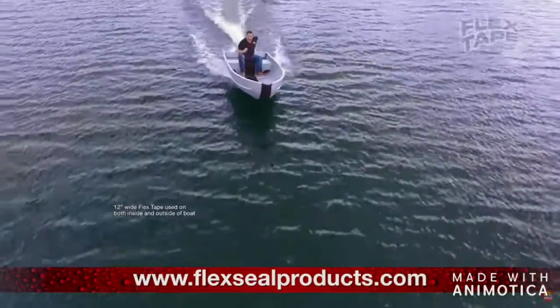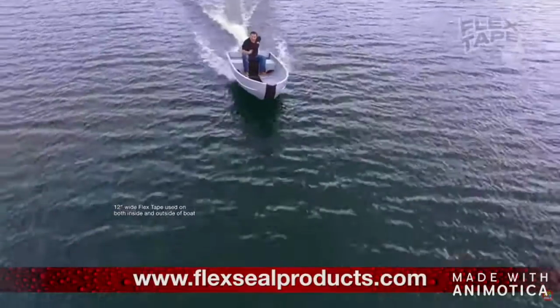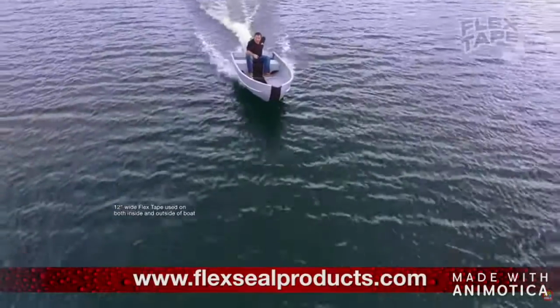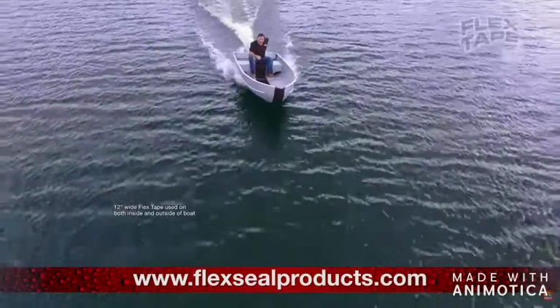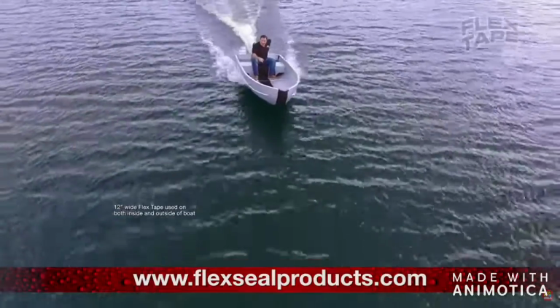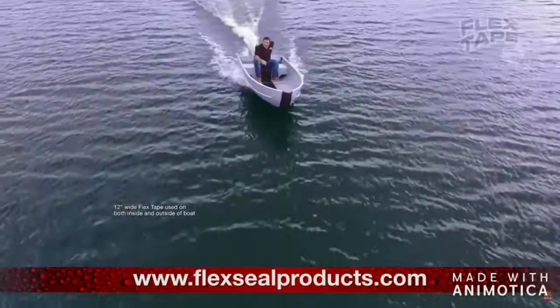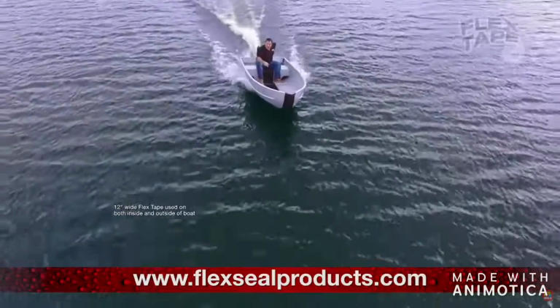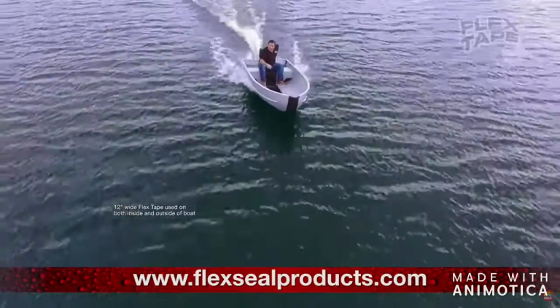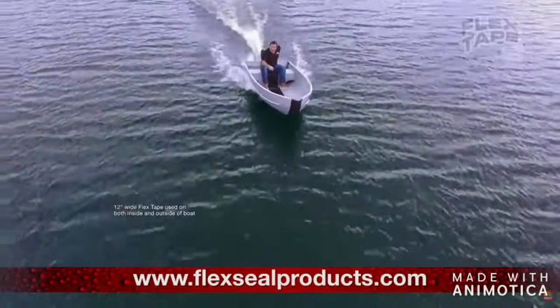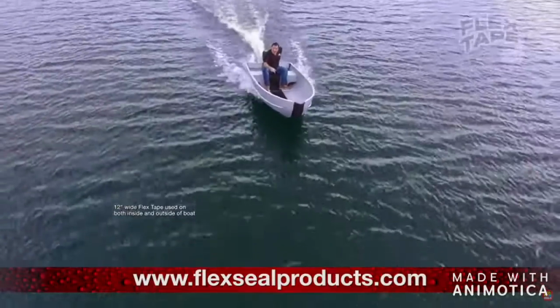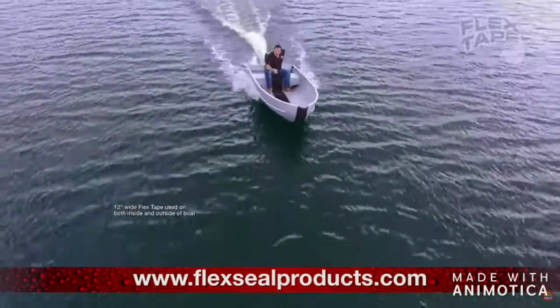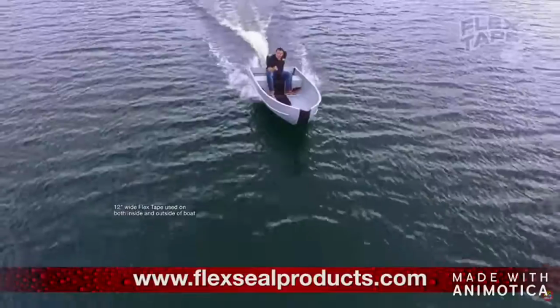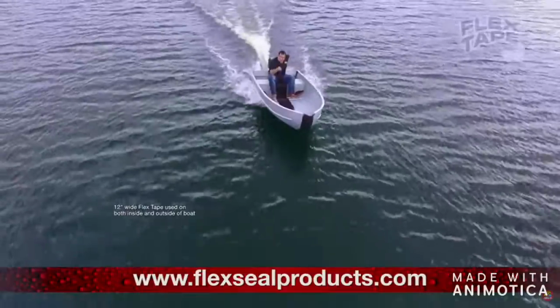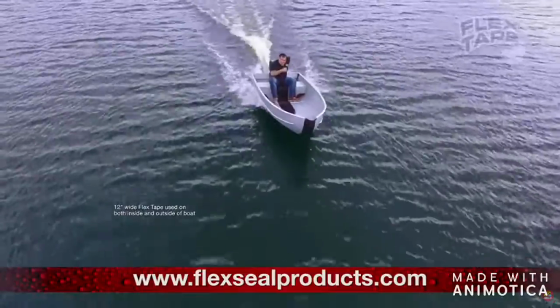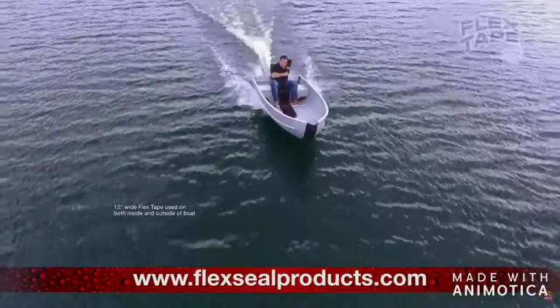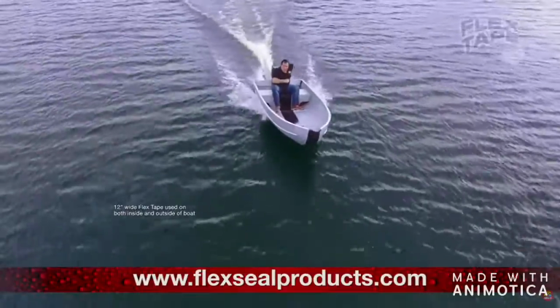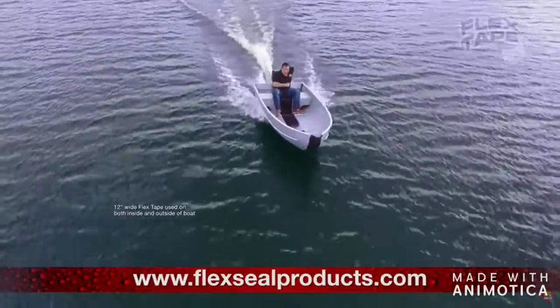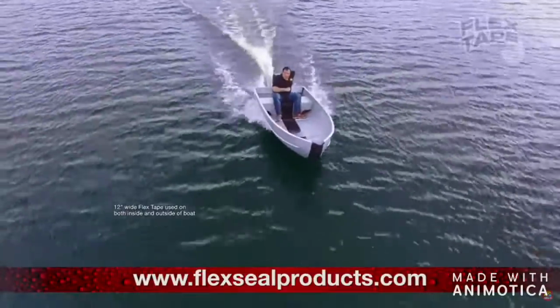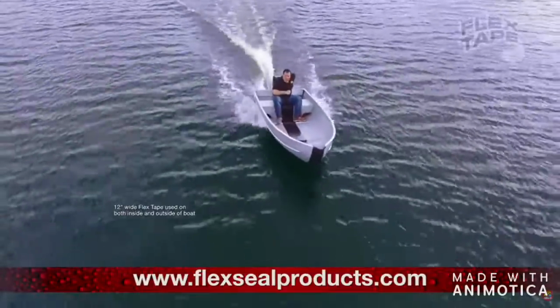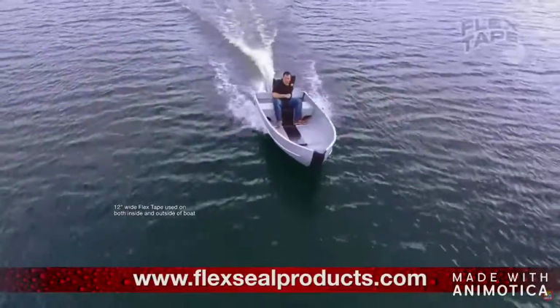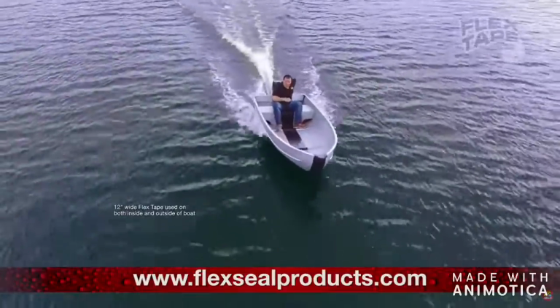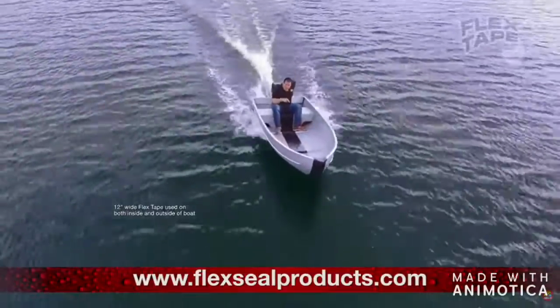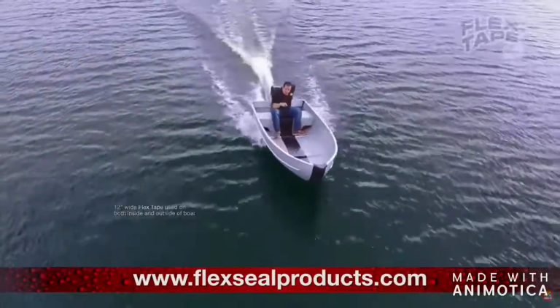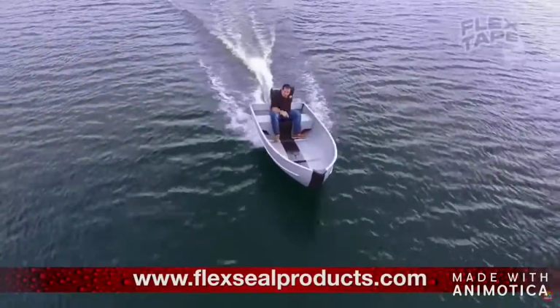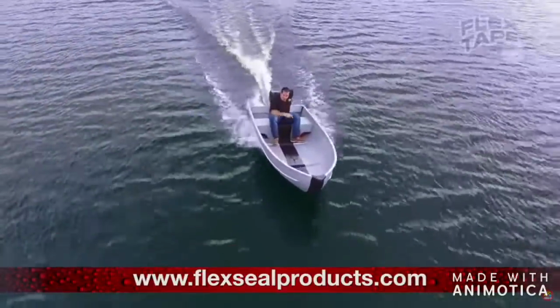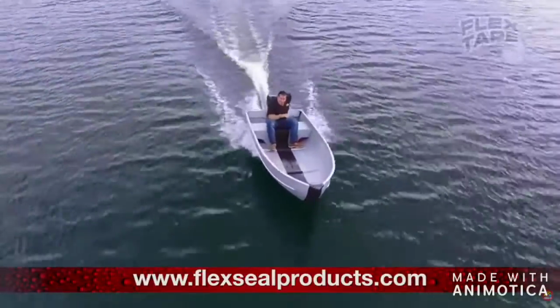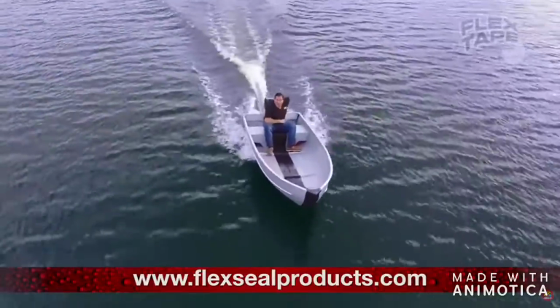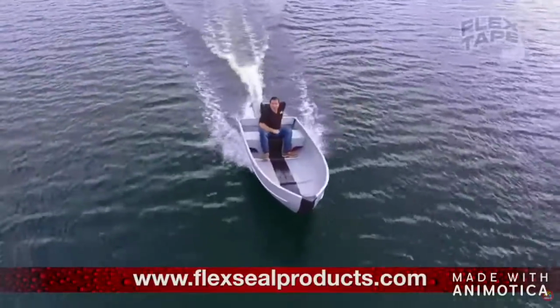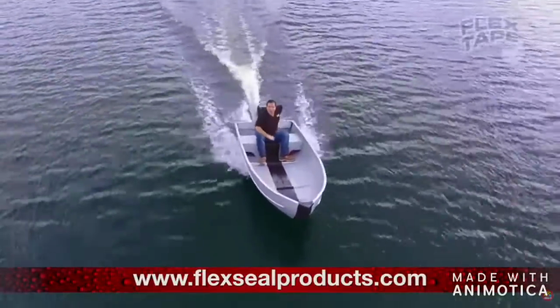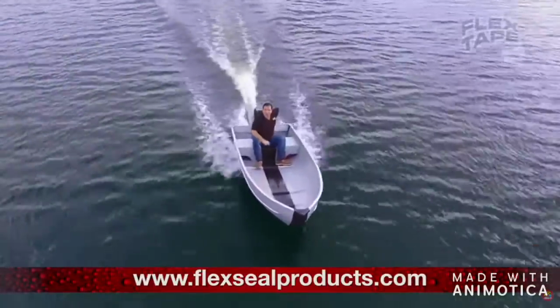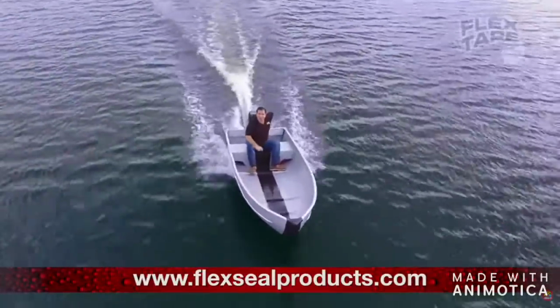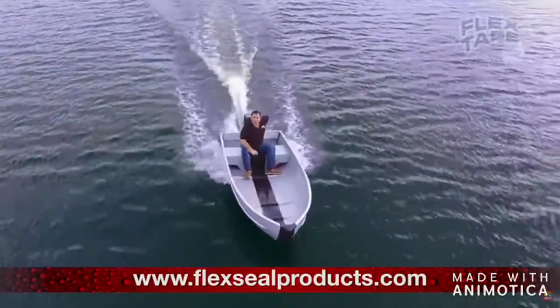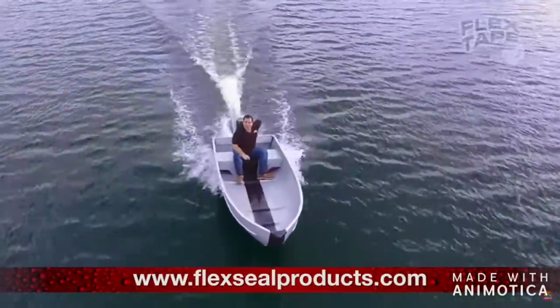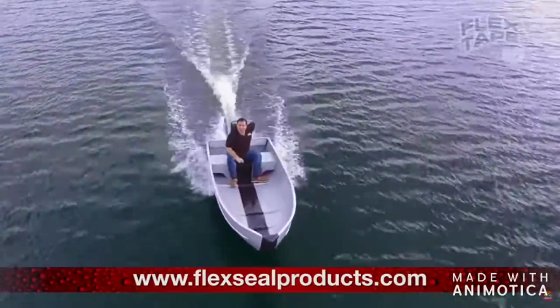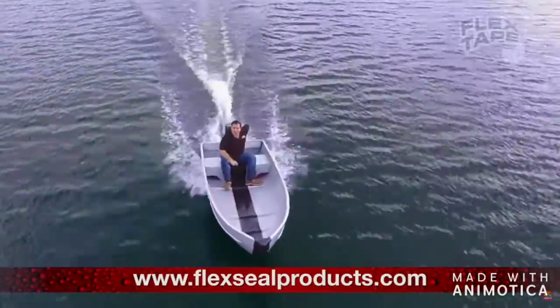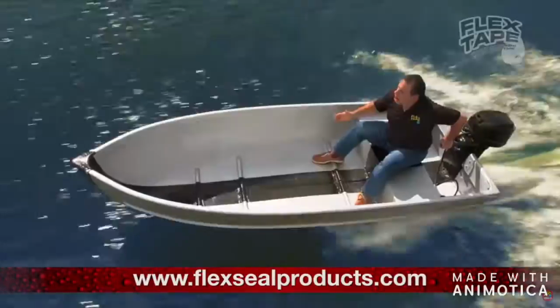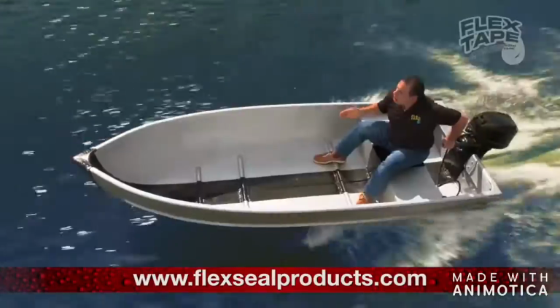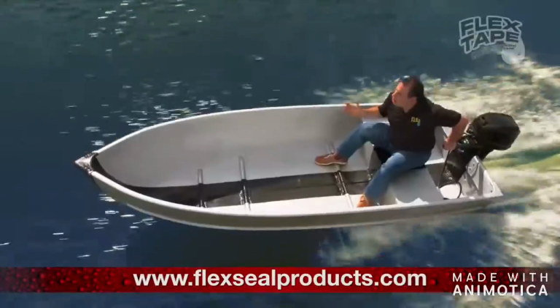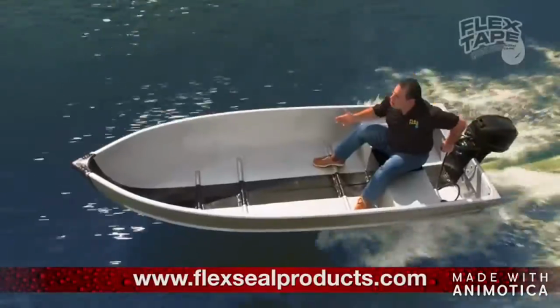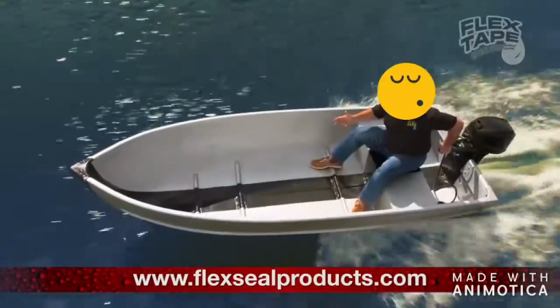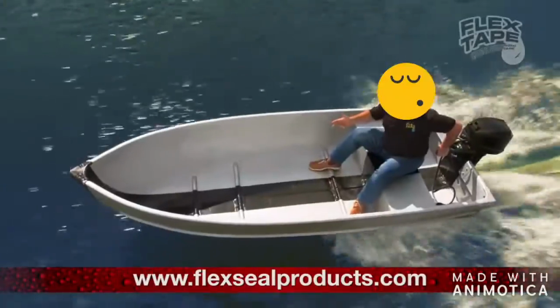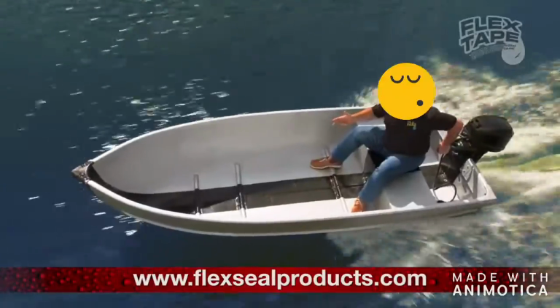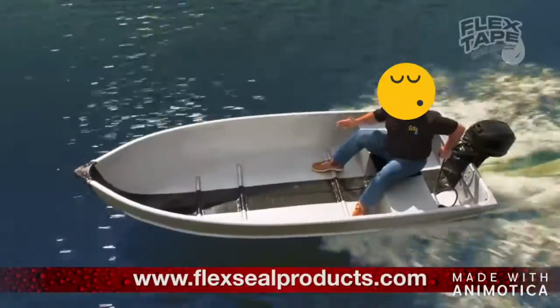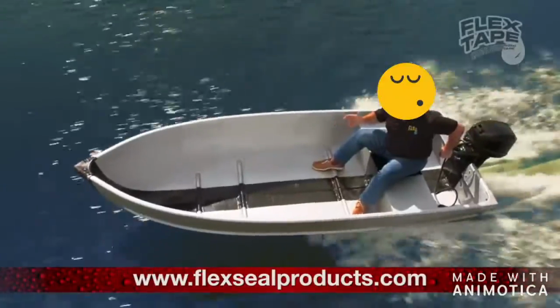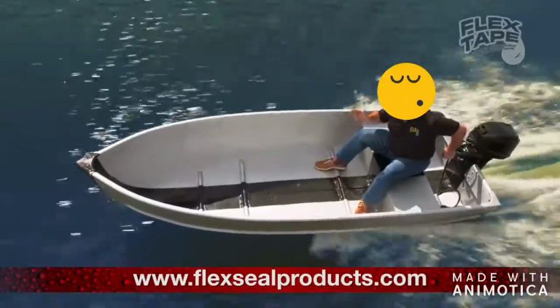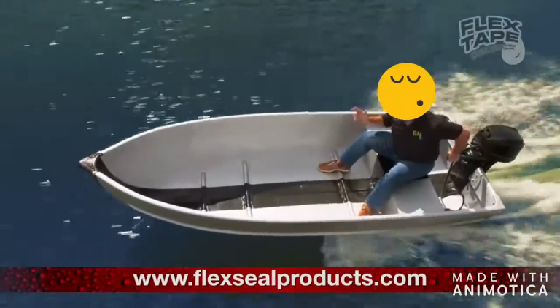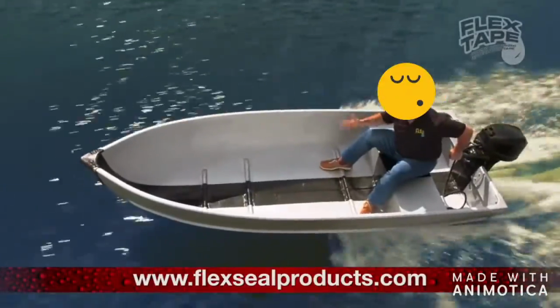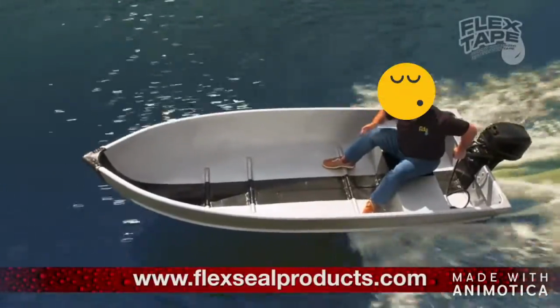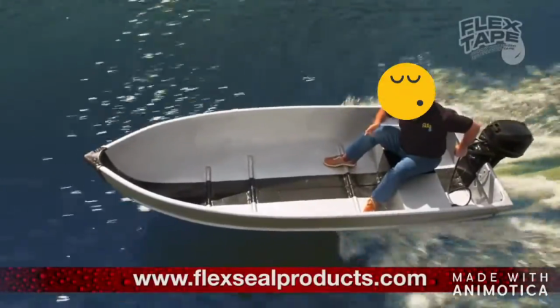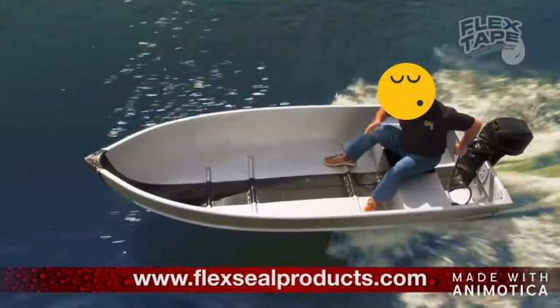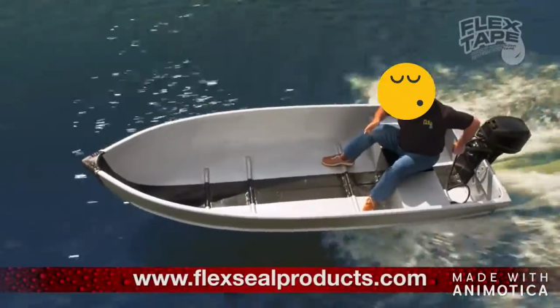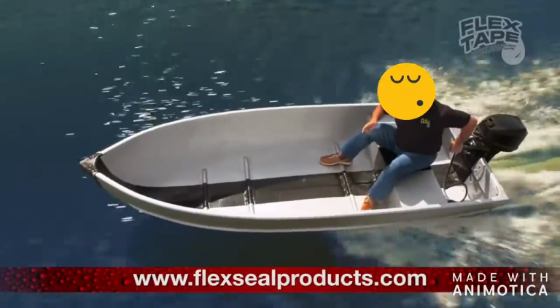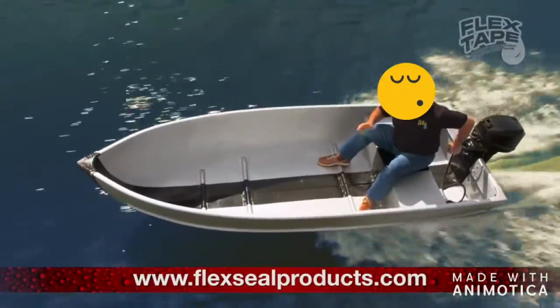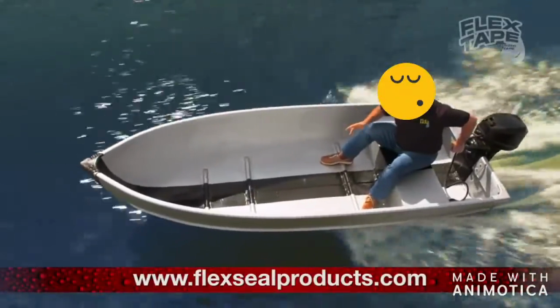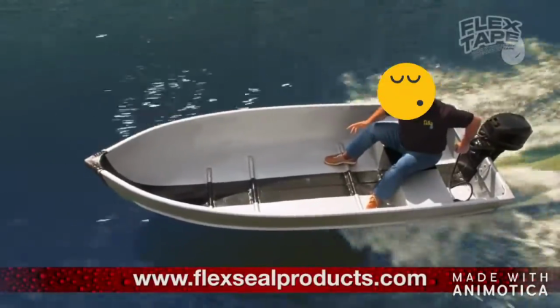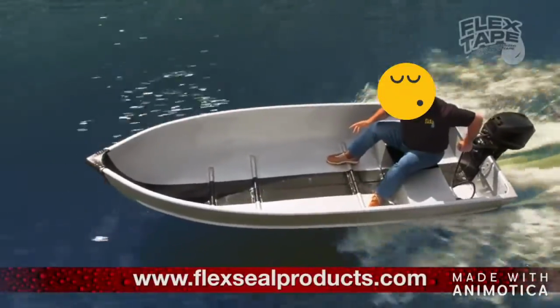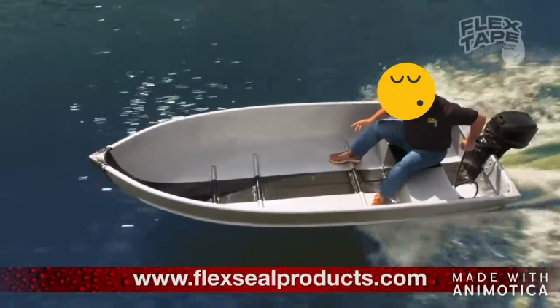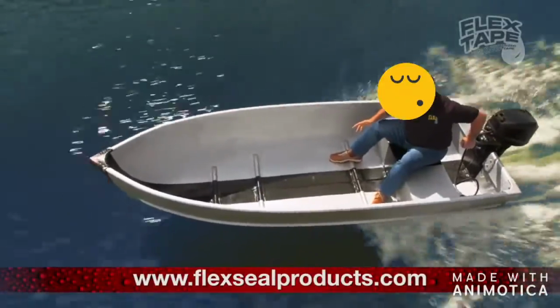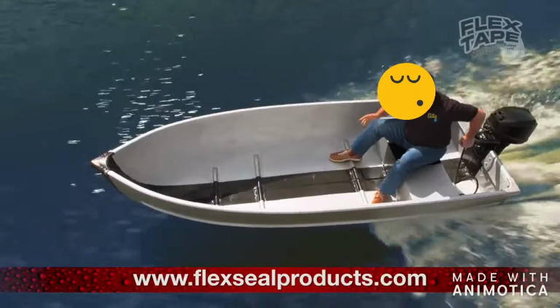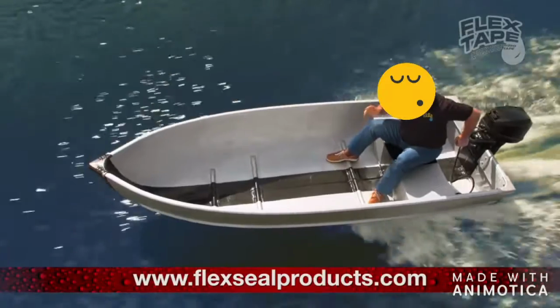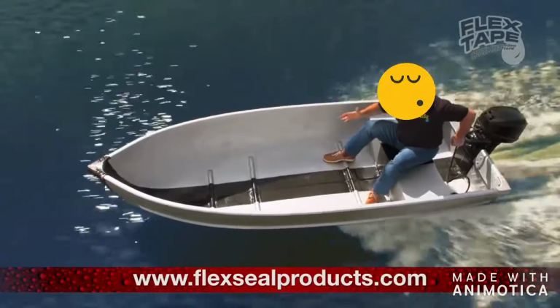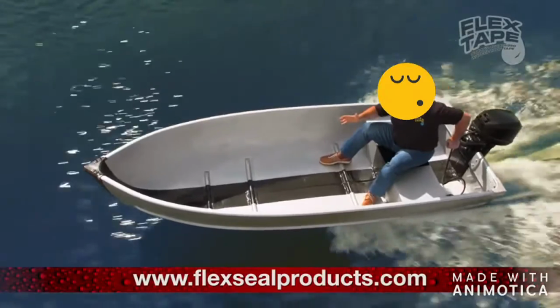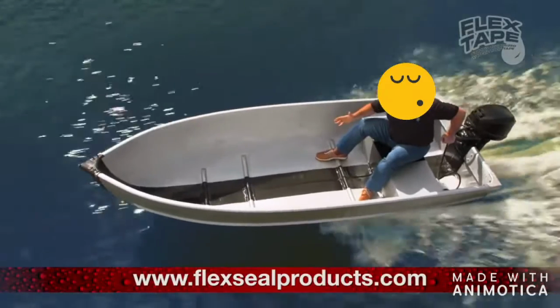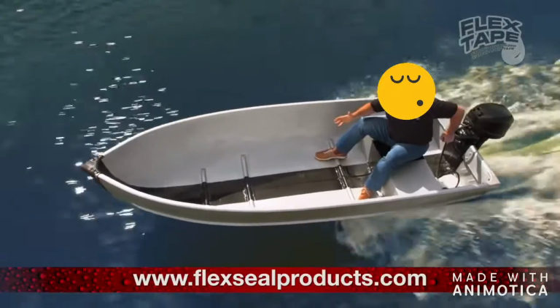Not only does Flex Tape's powerful adhesive hold the boat together, but it creates a super strong, water tight seal.